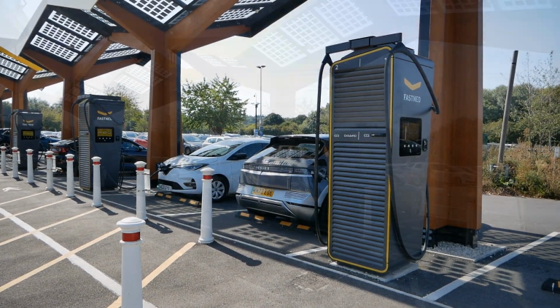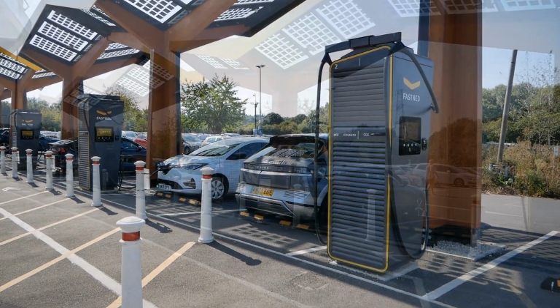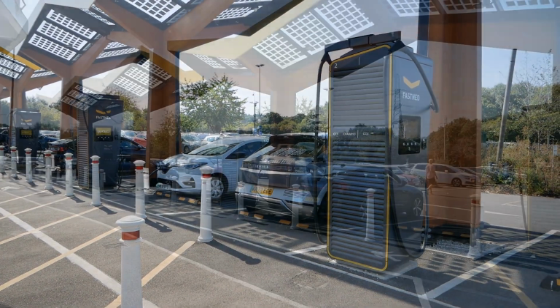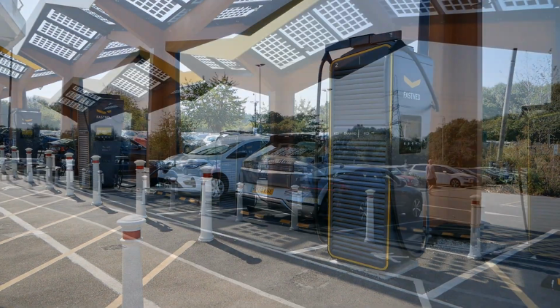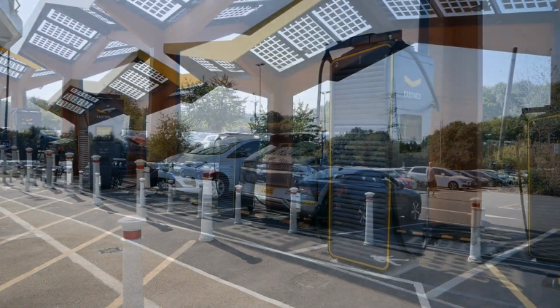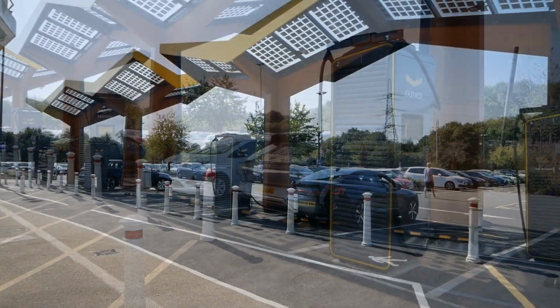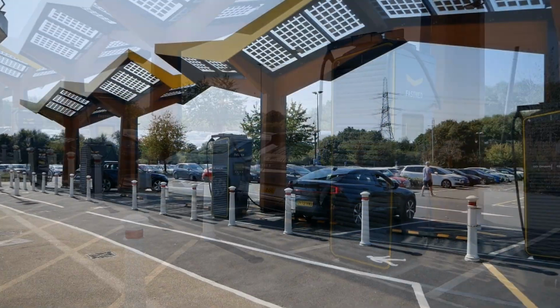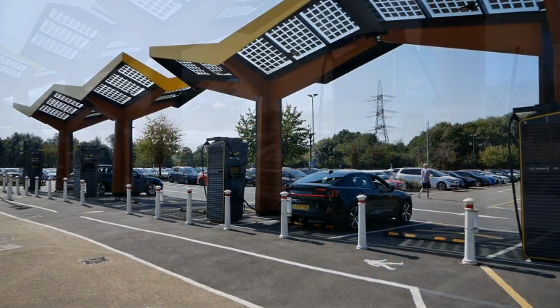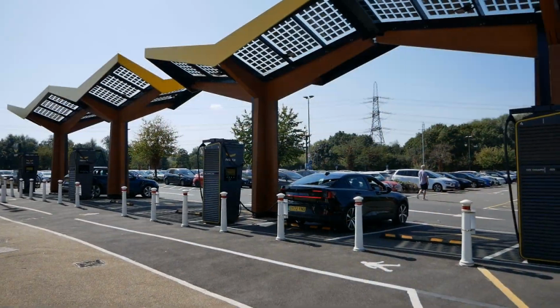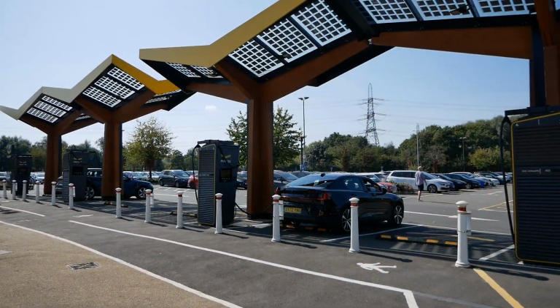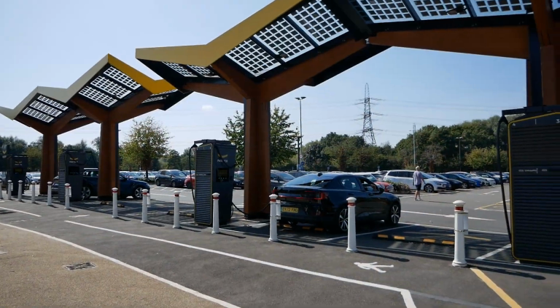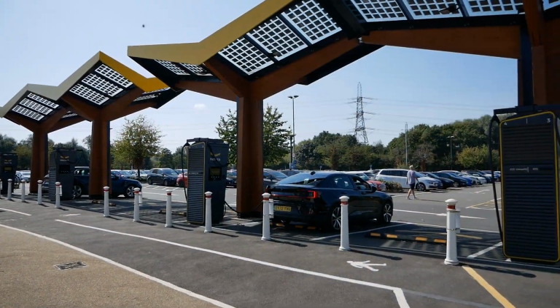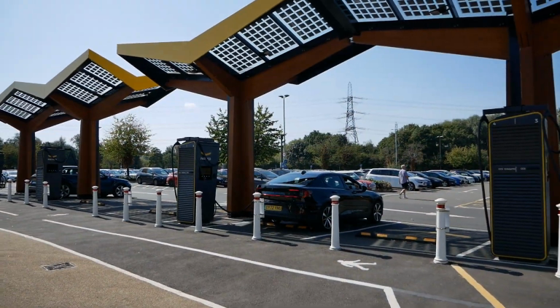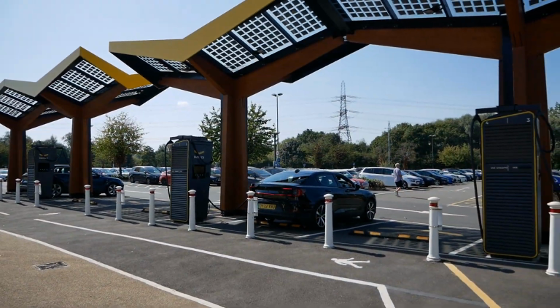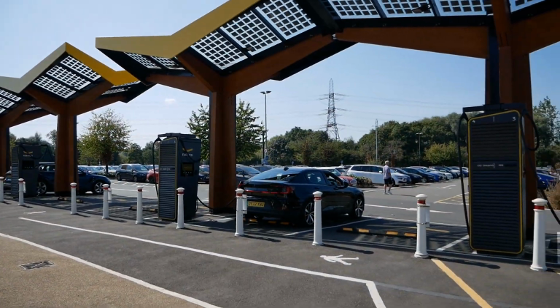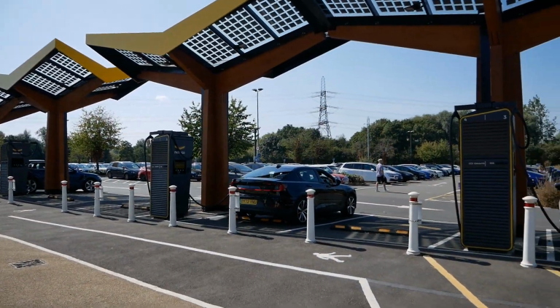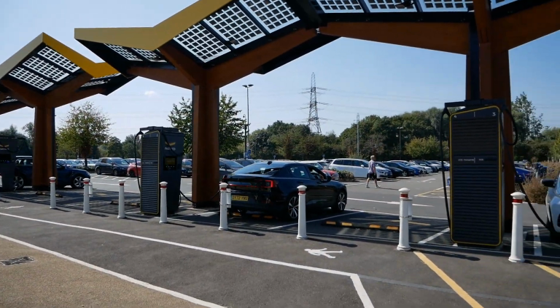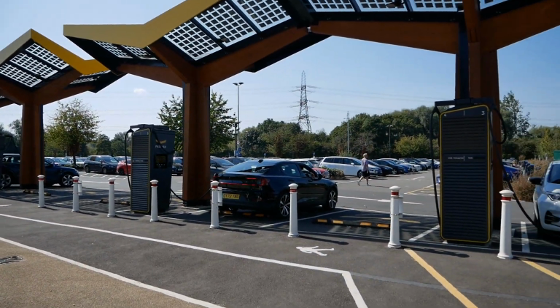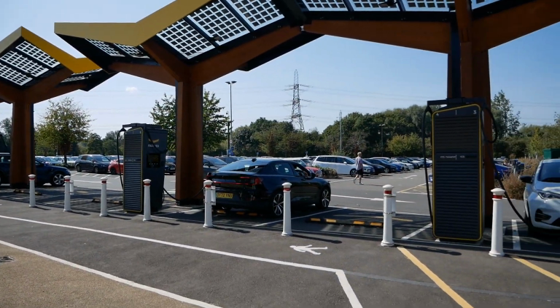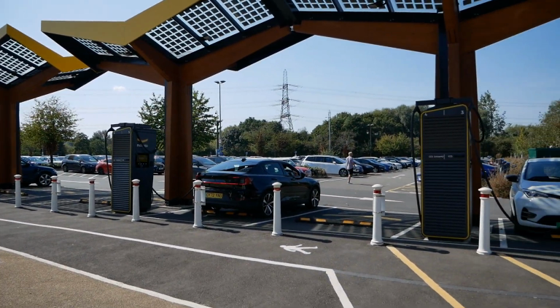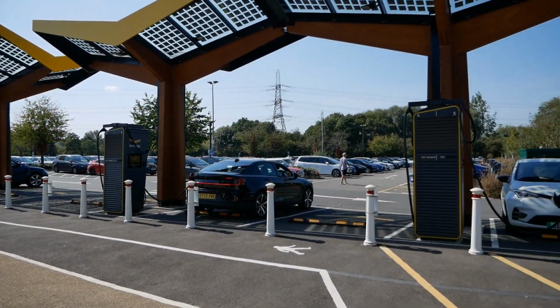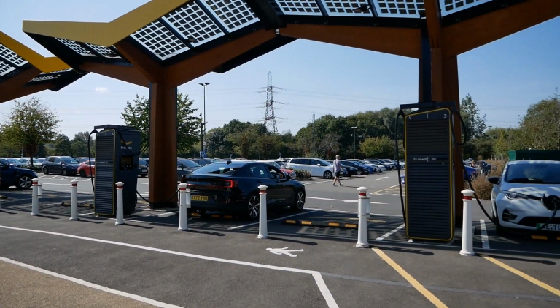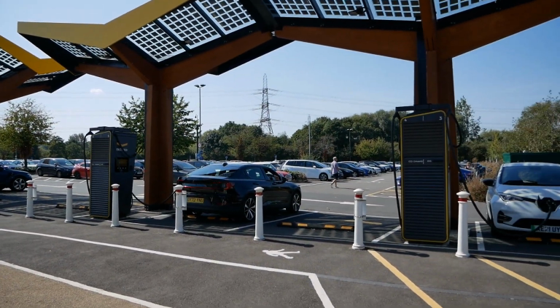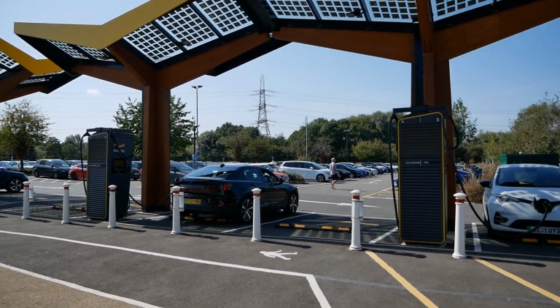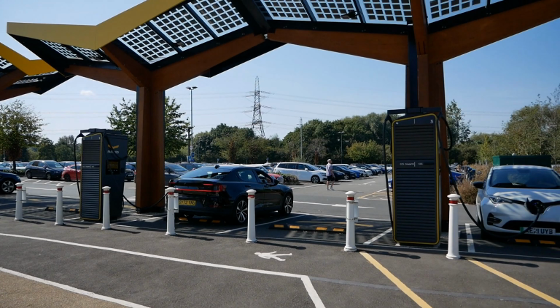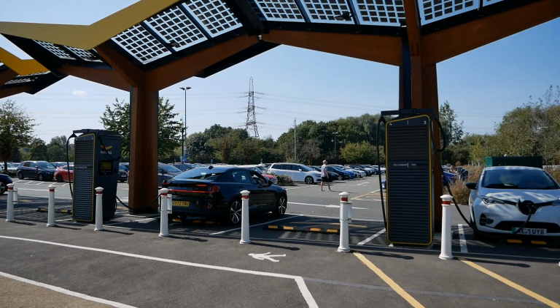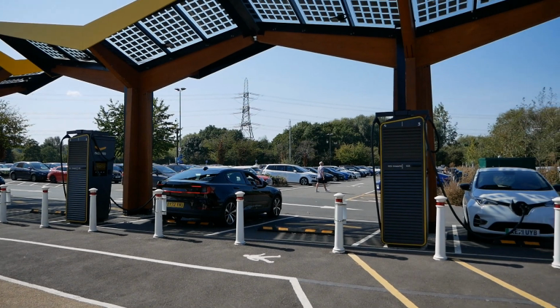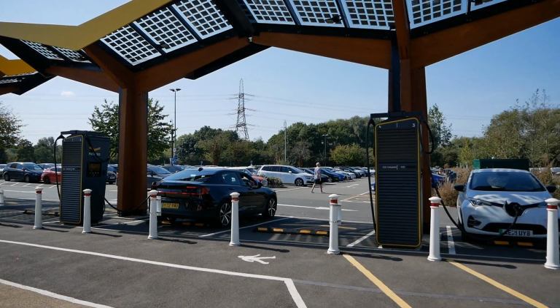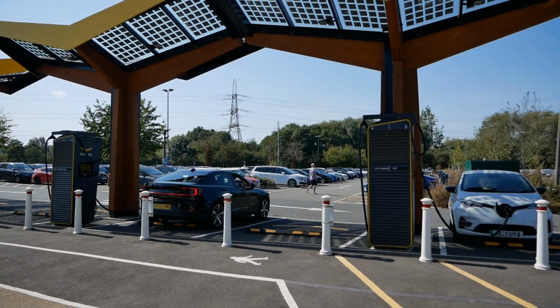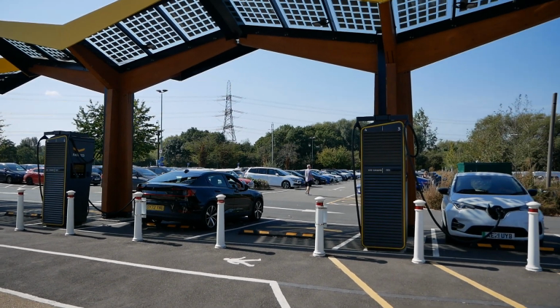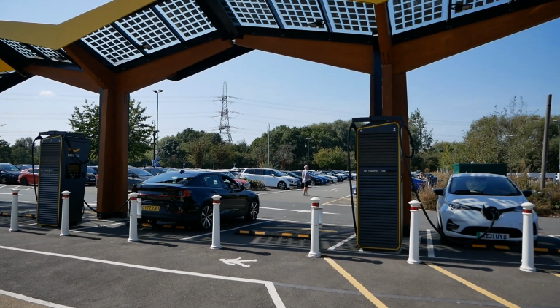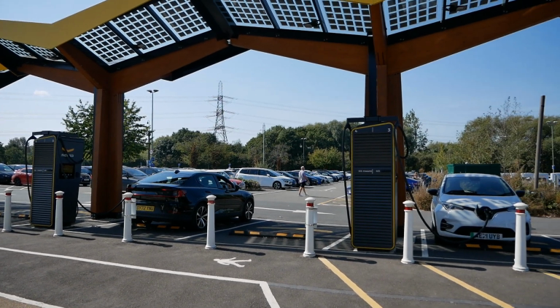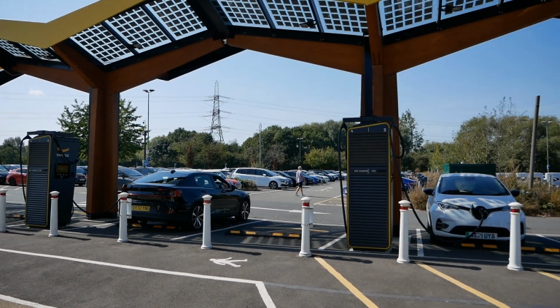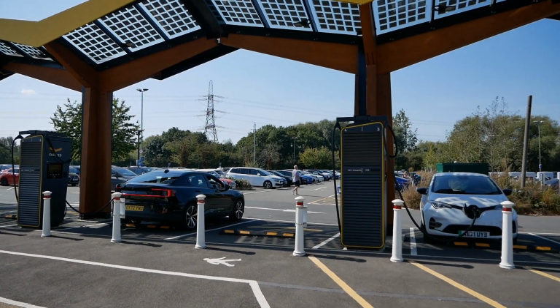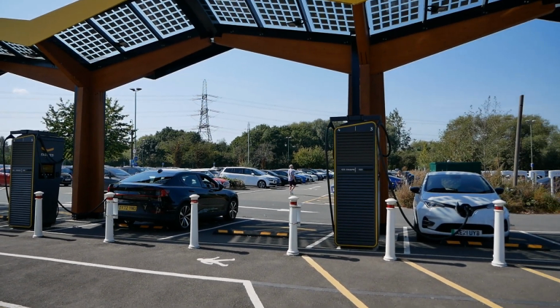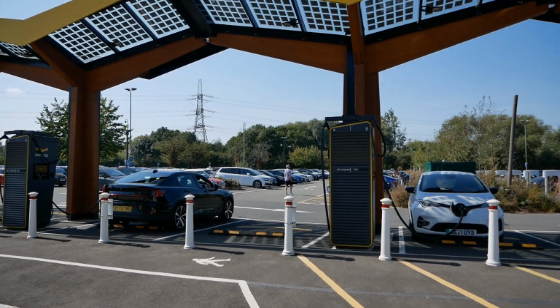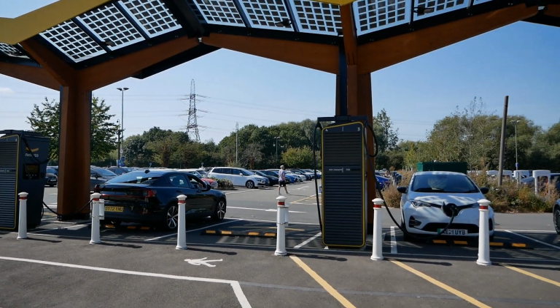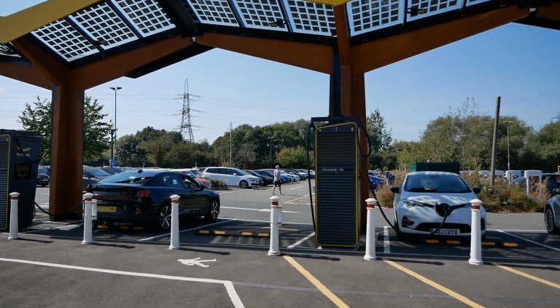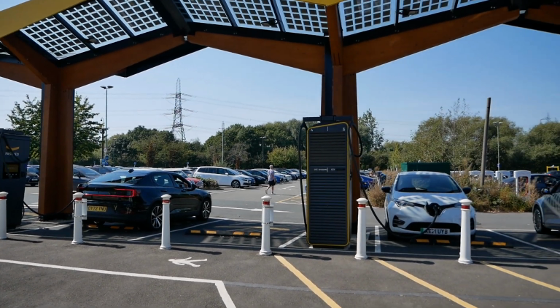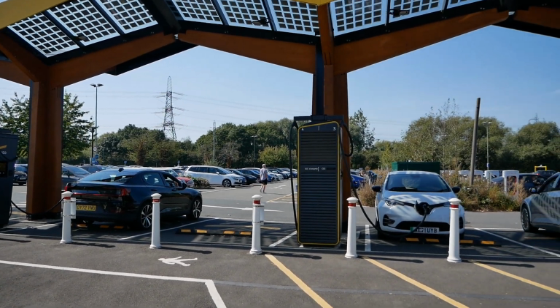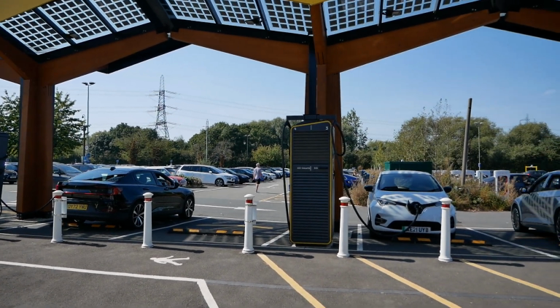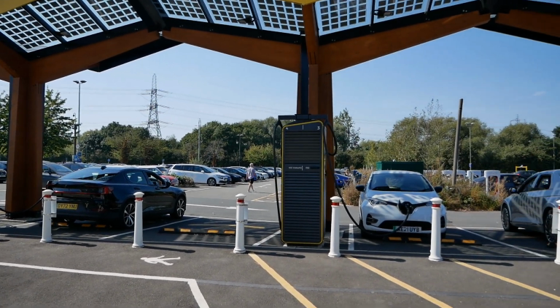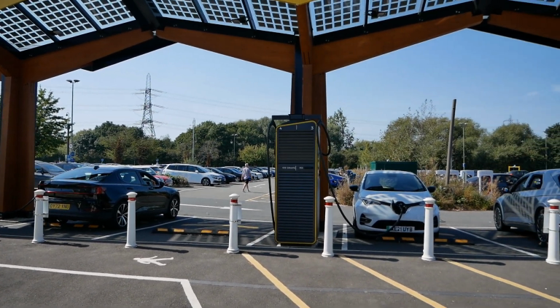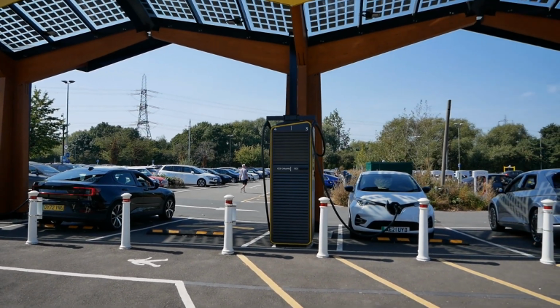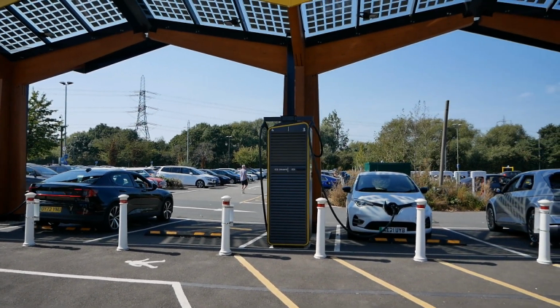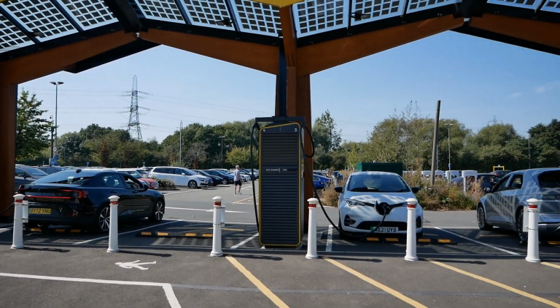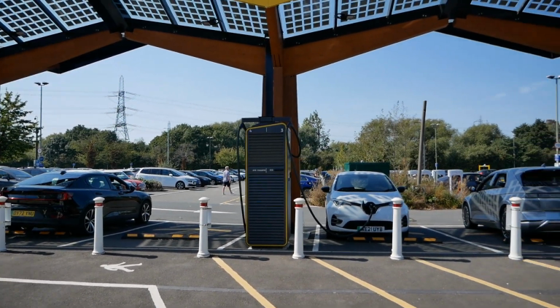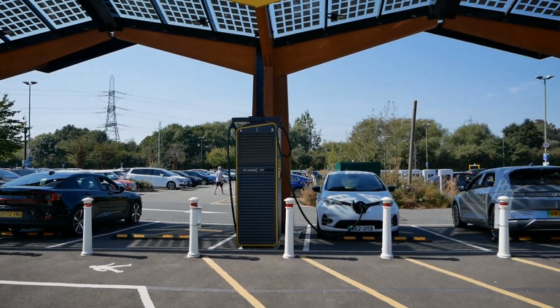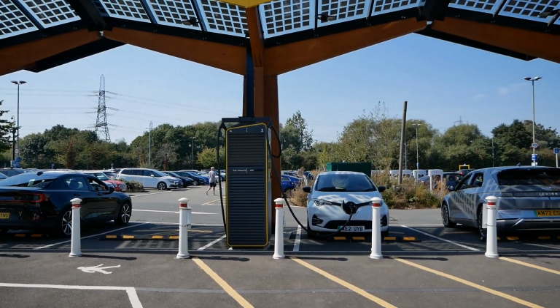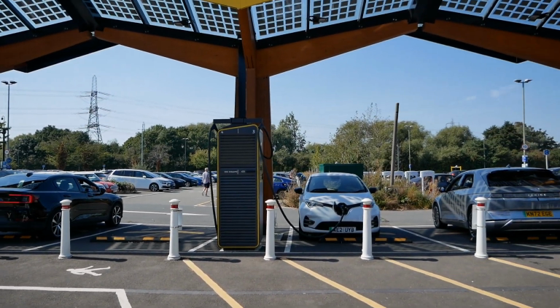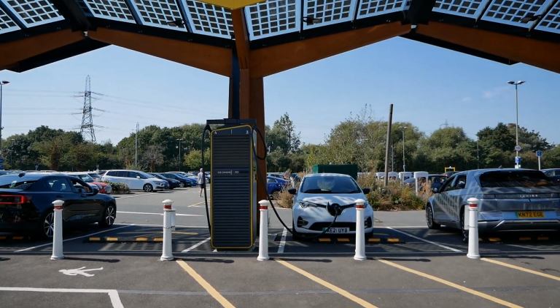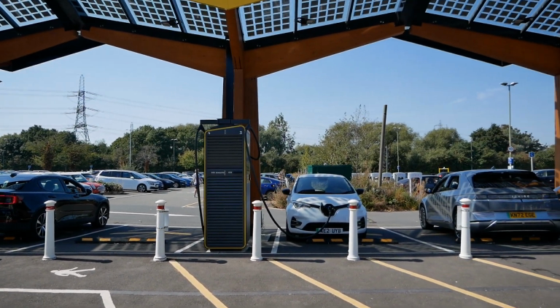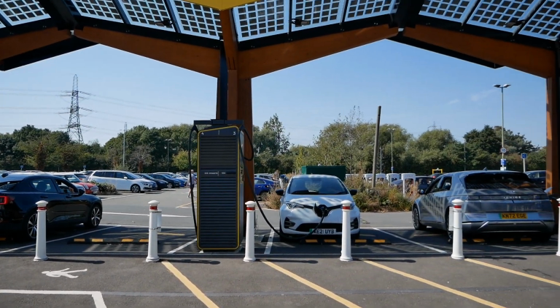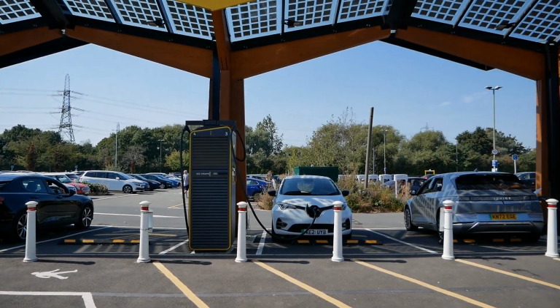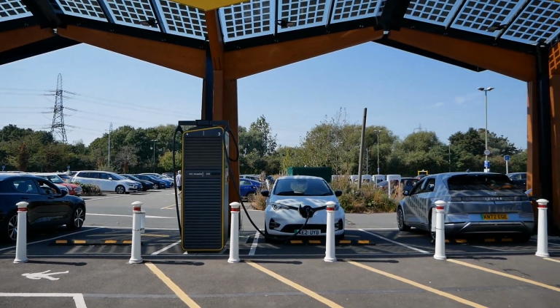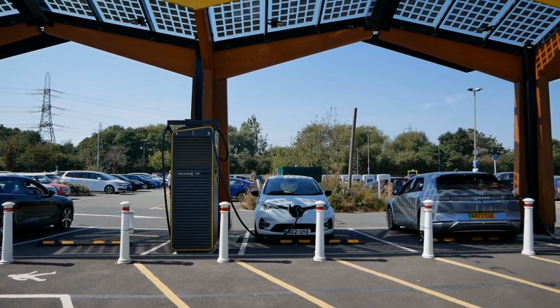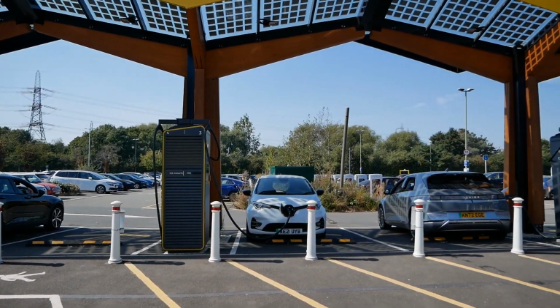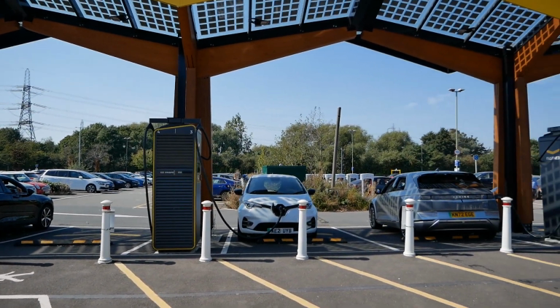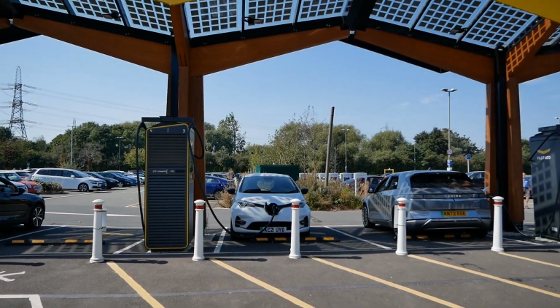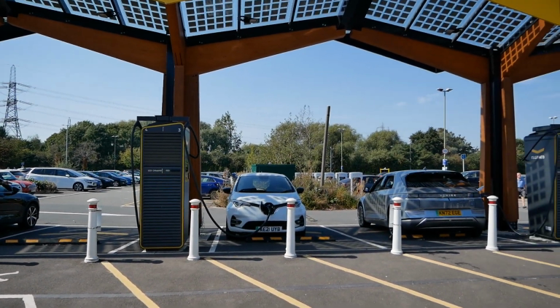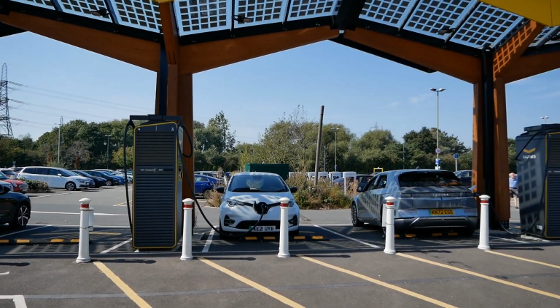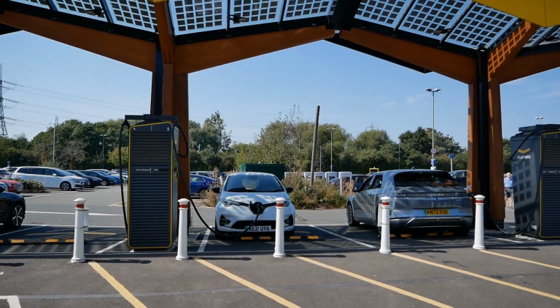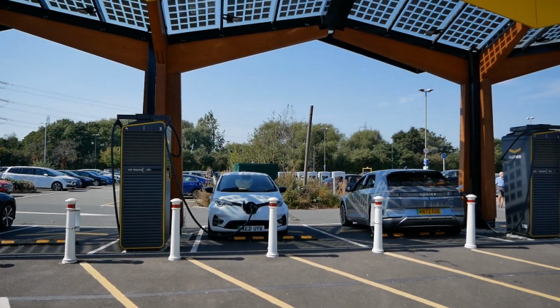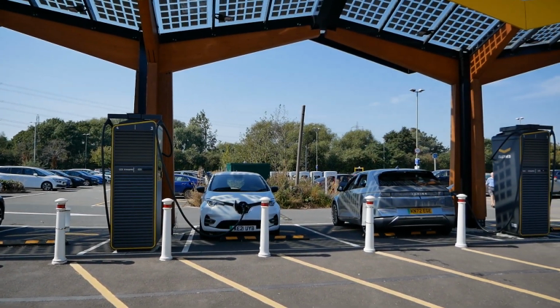It's a nice little perk for EV drivers, so keep an eye out for next year when World EV Day comes around because they may well be doing something similar again.